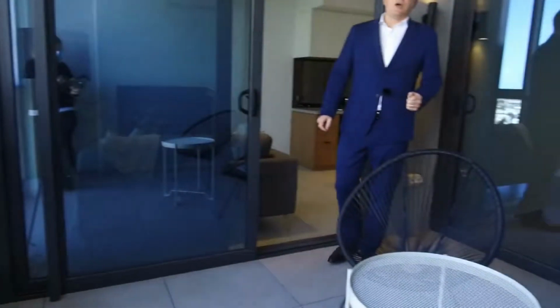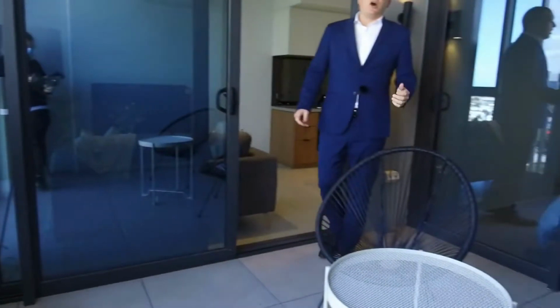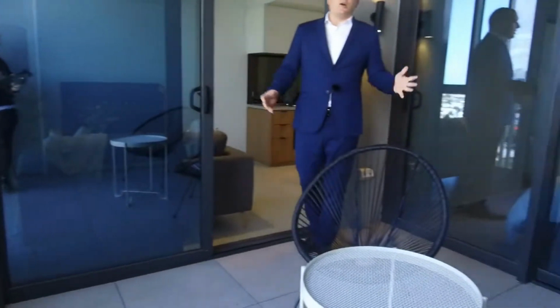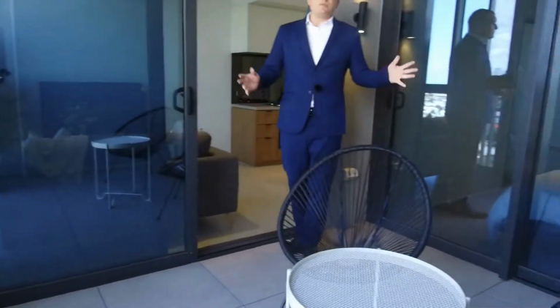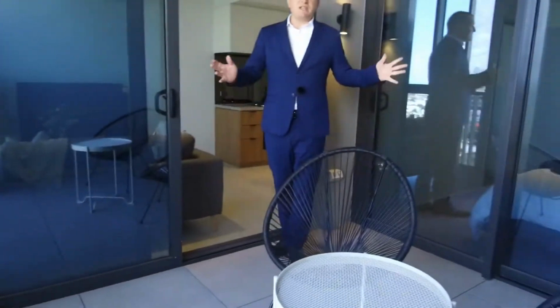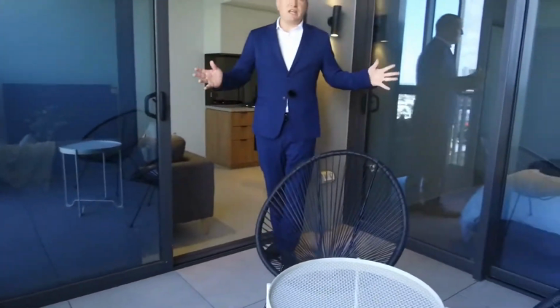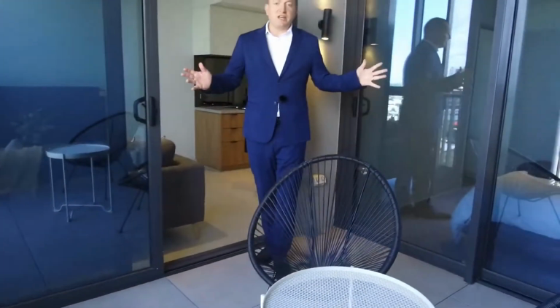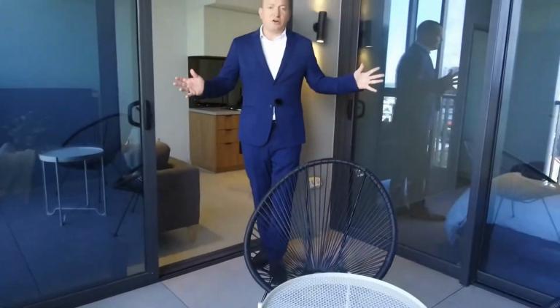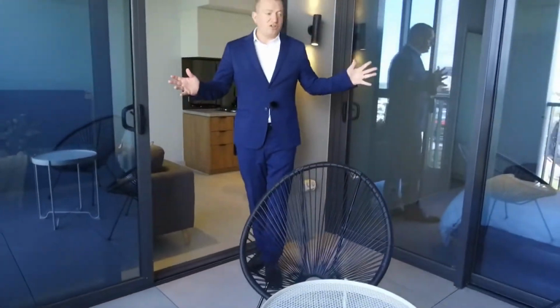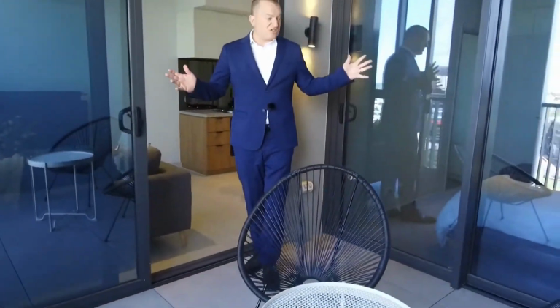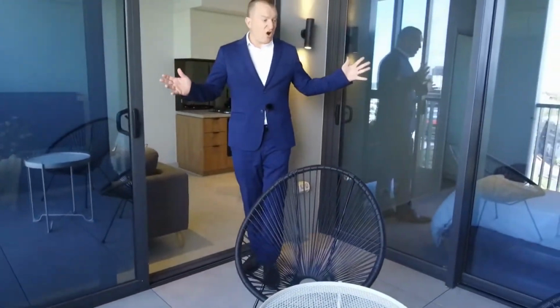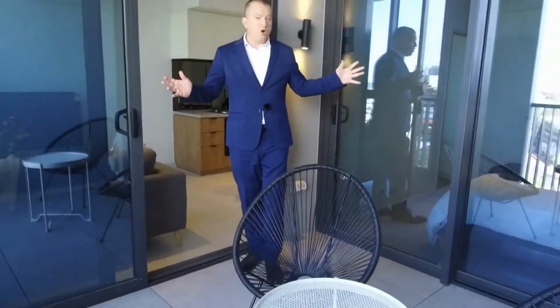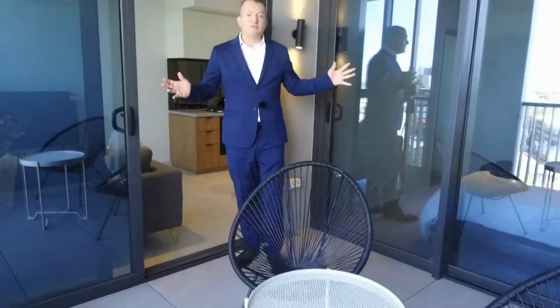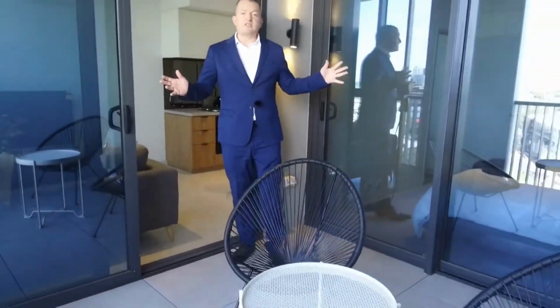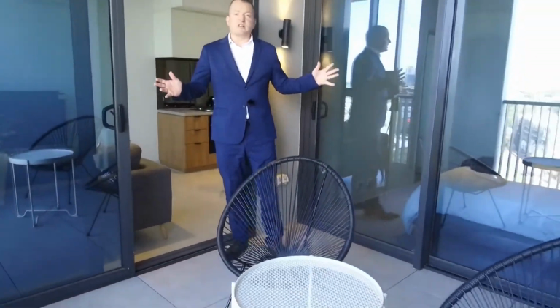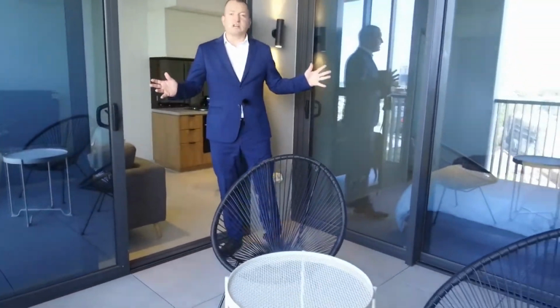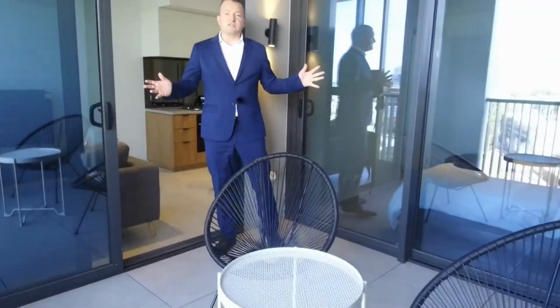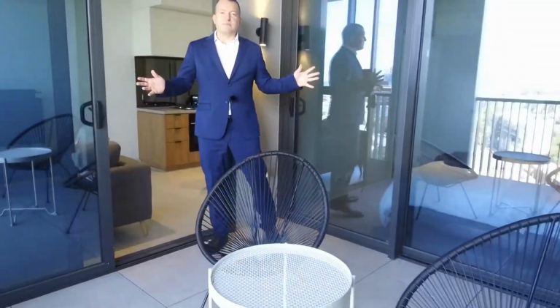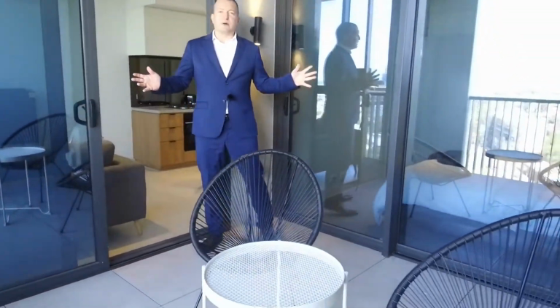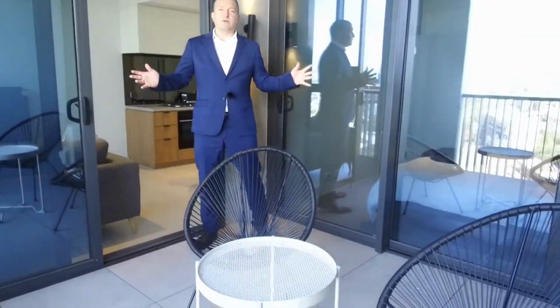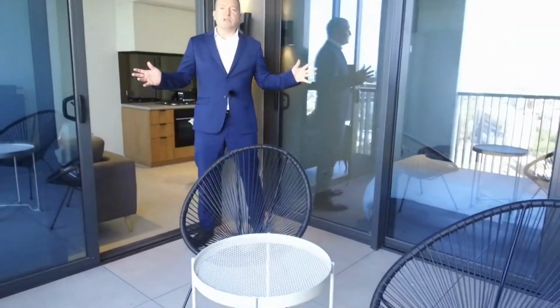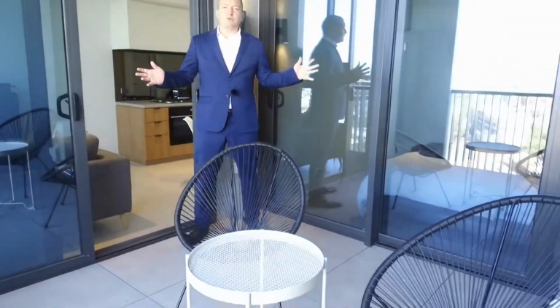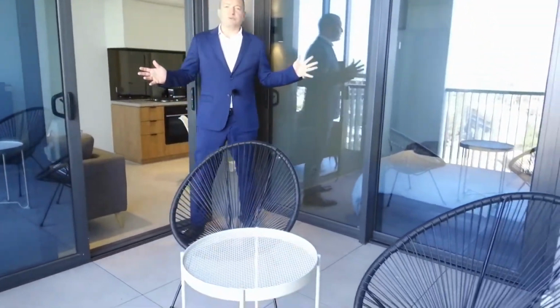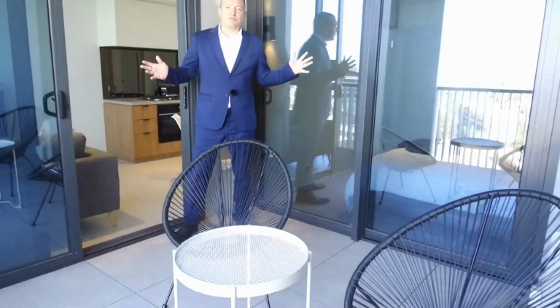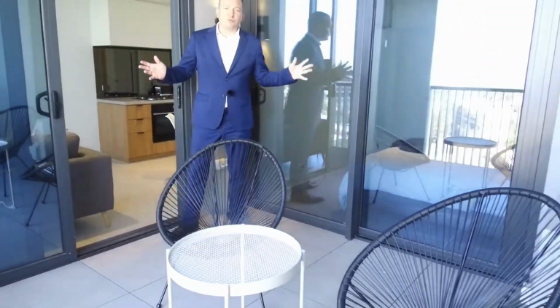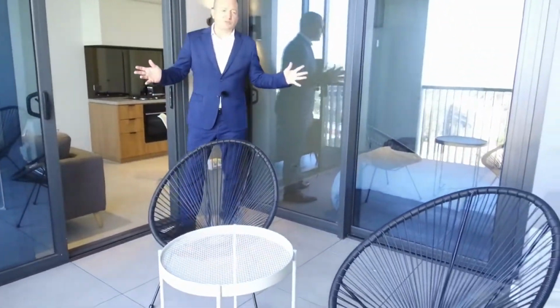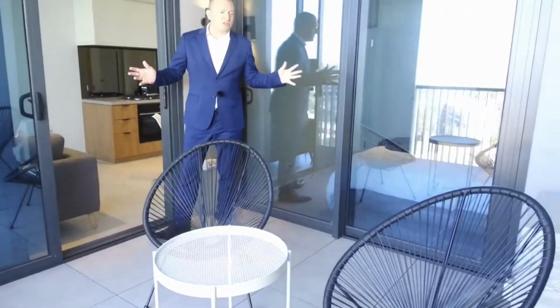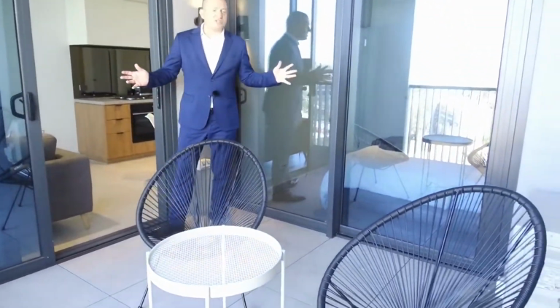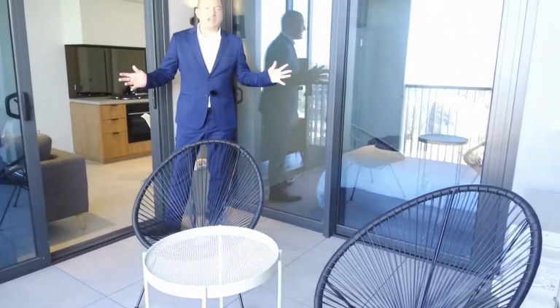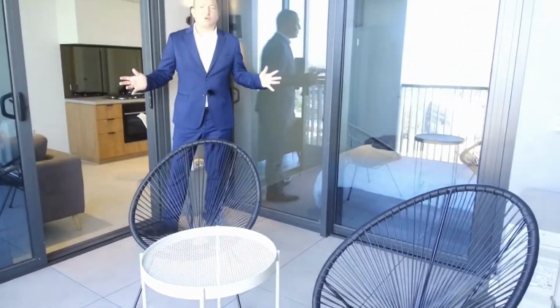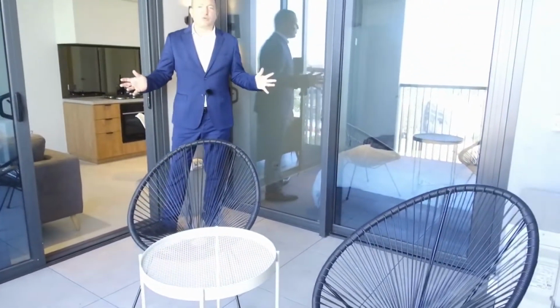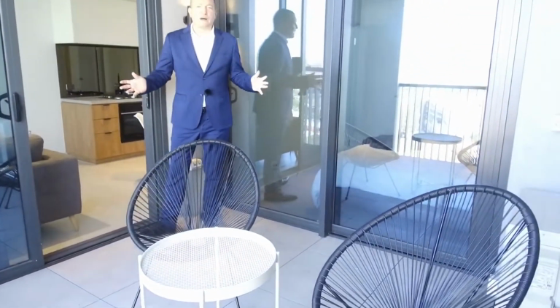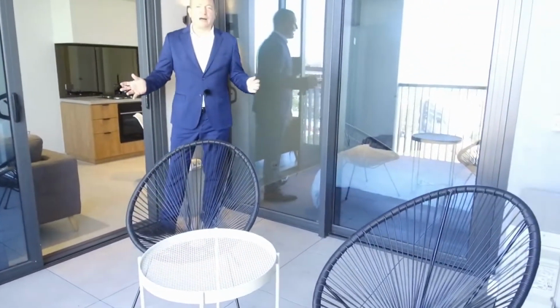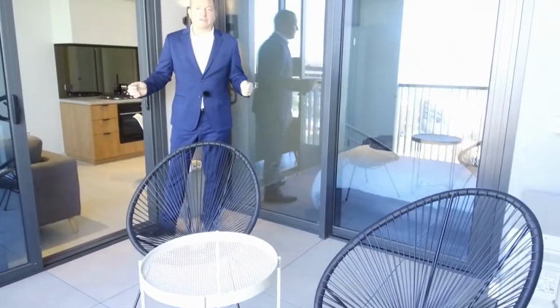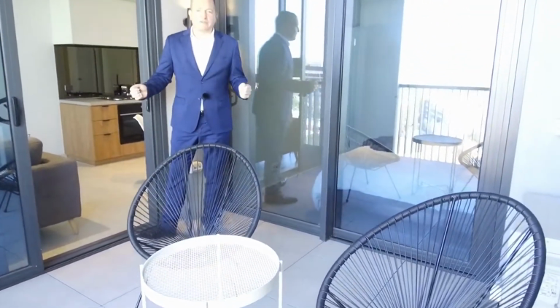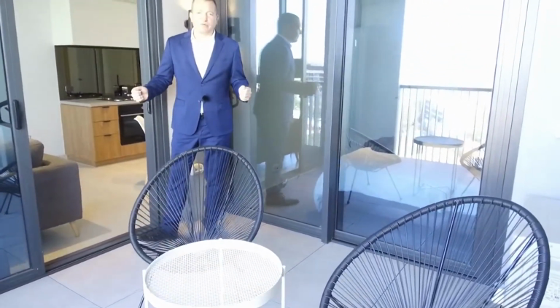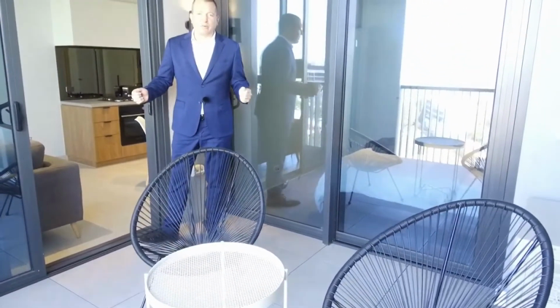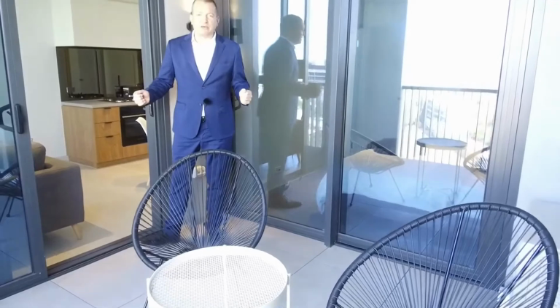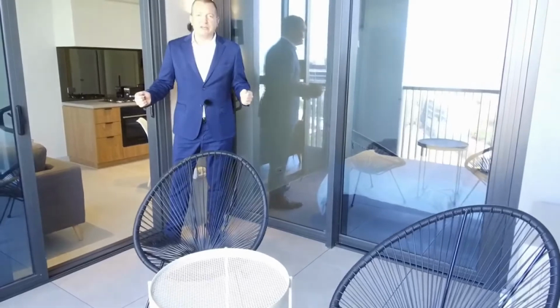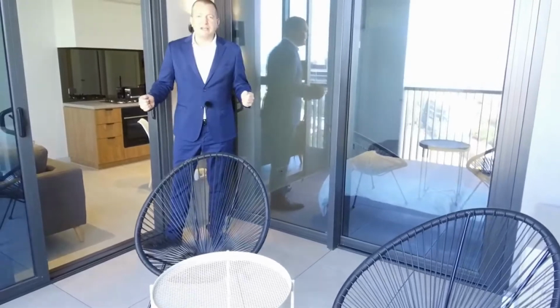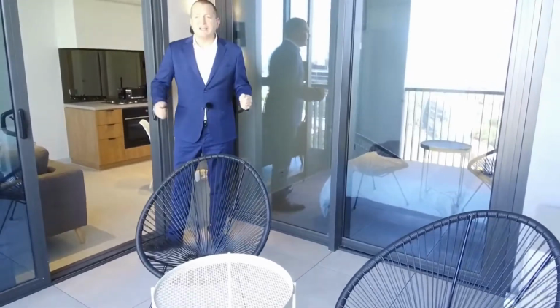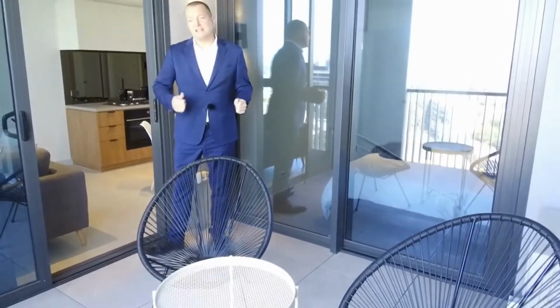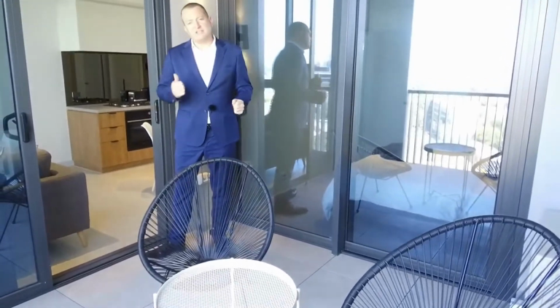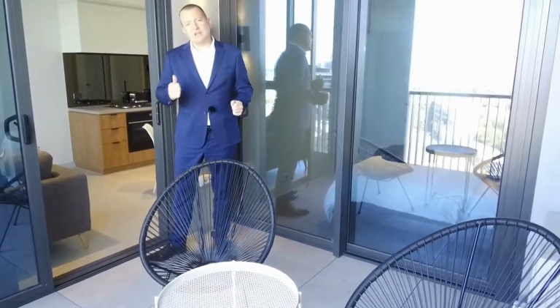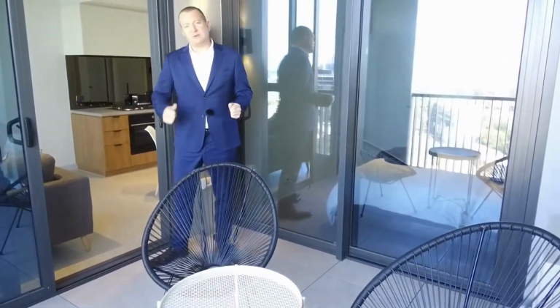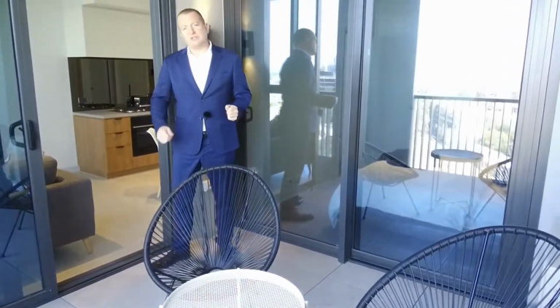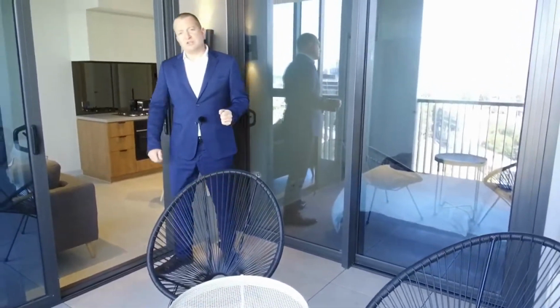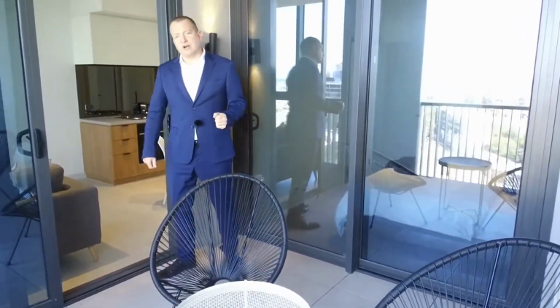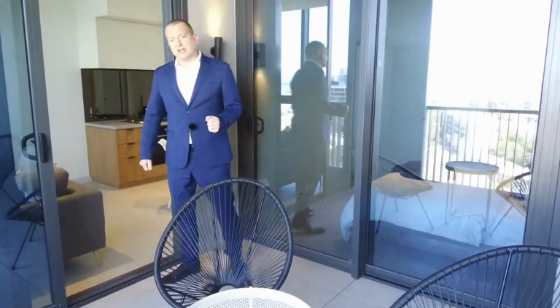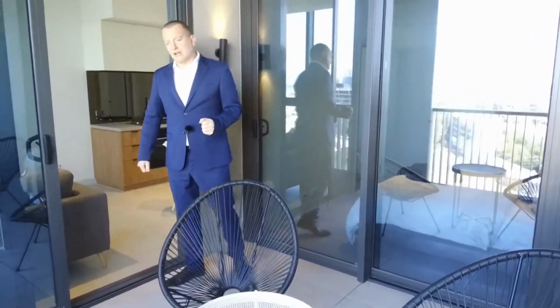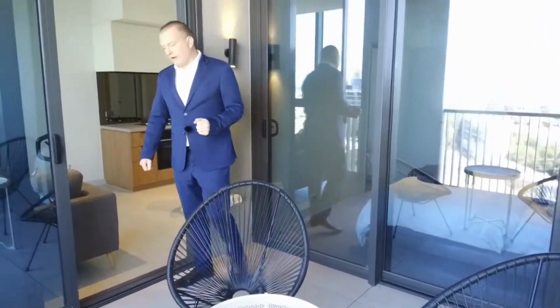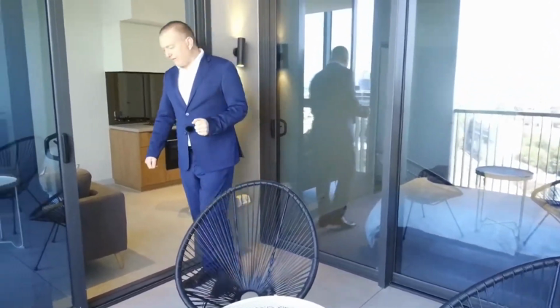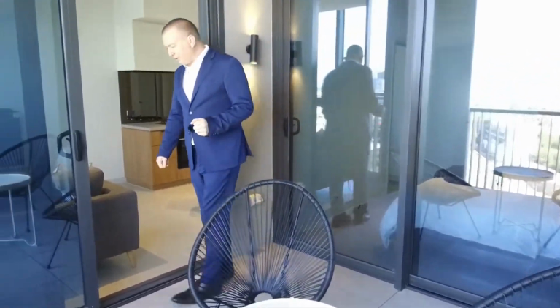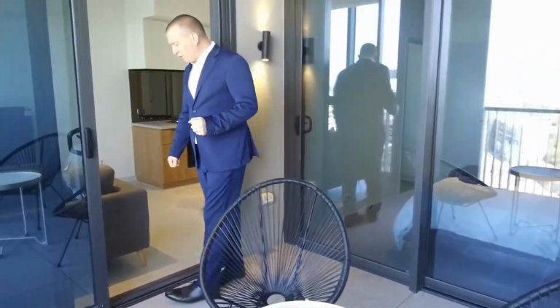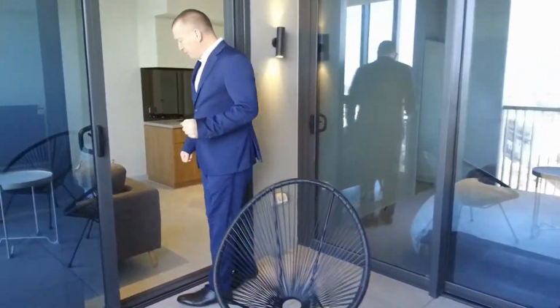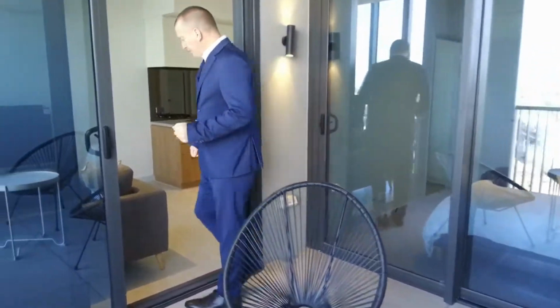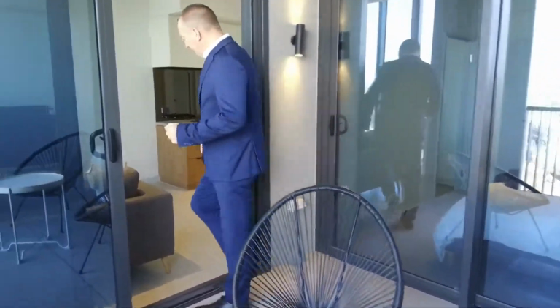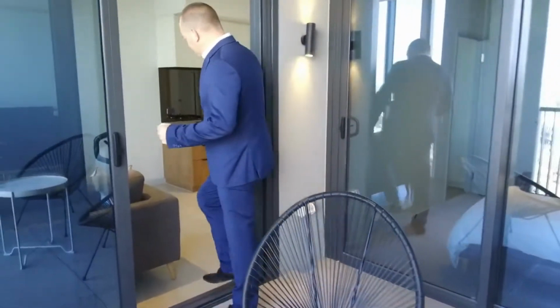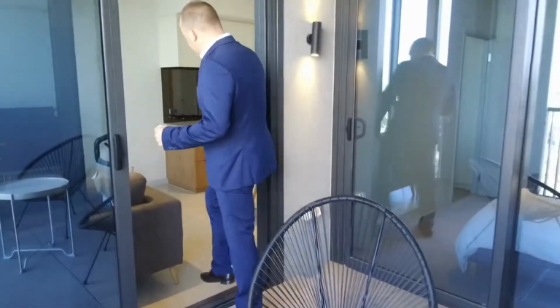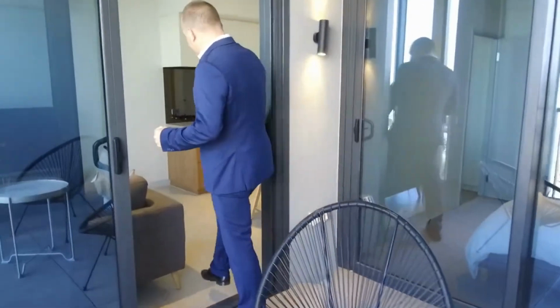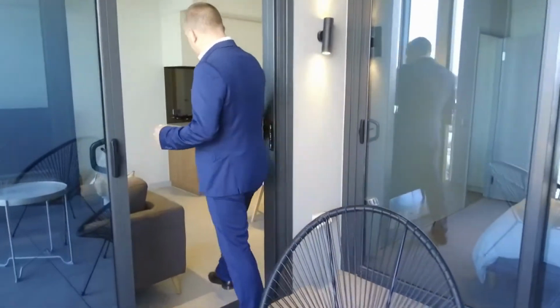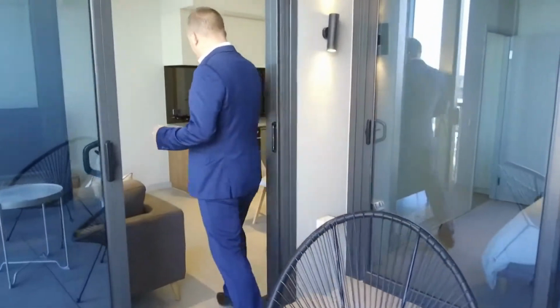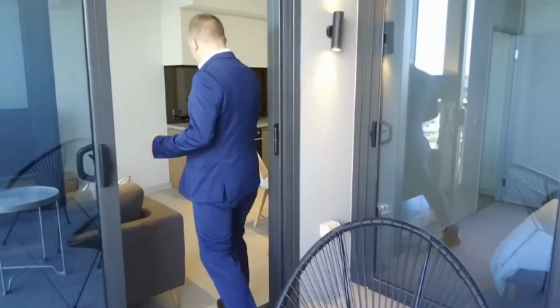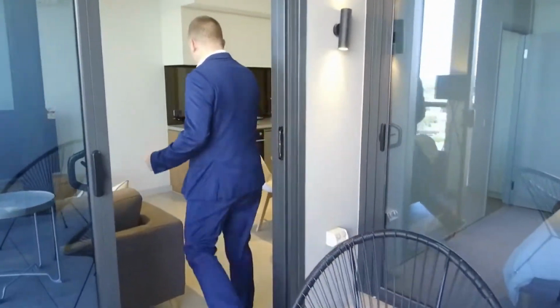I'm standing on this oversized balcony which forms an integral part of the property. Let's go inside now and have a look at the balance of the property.